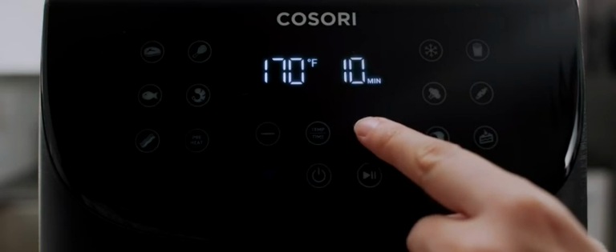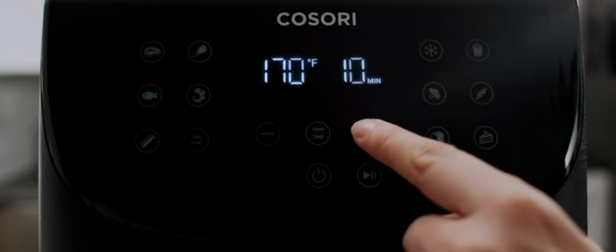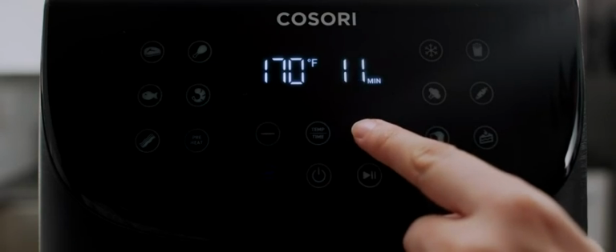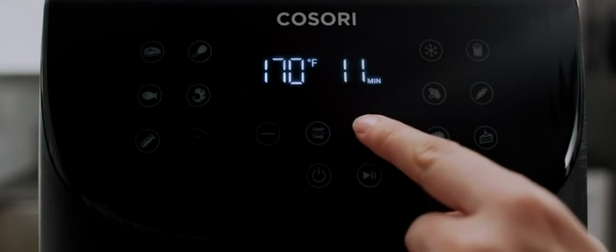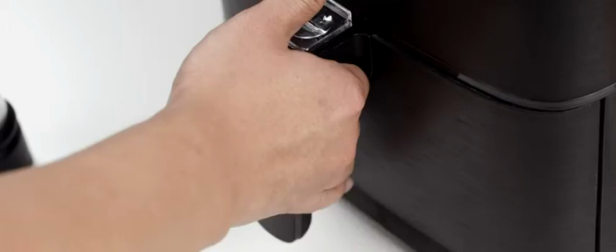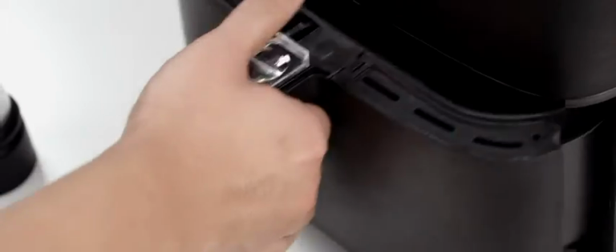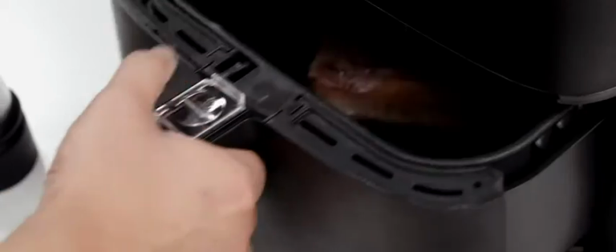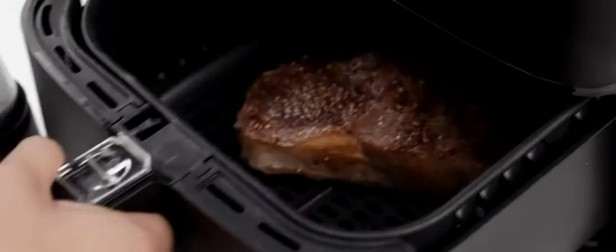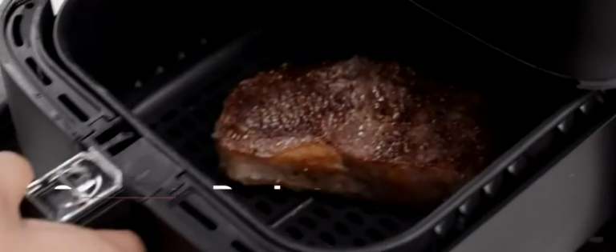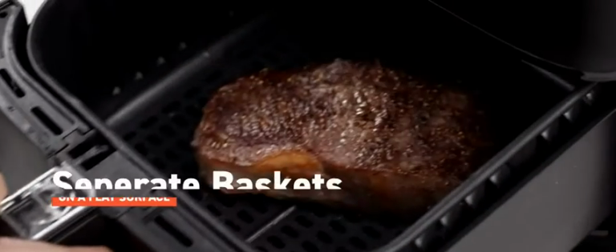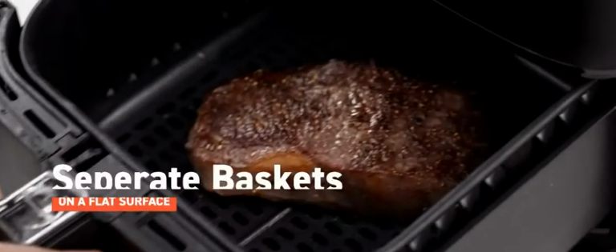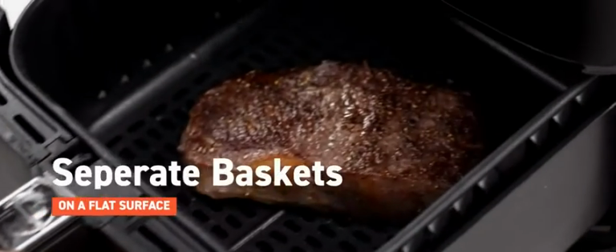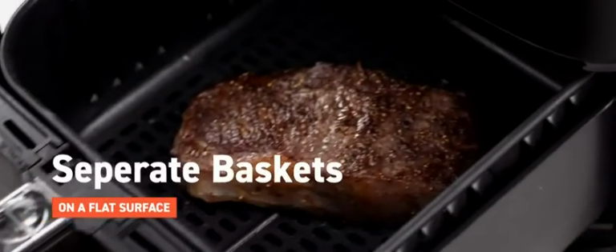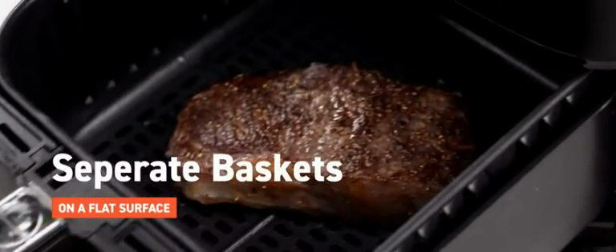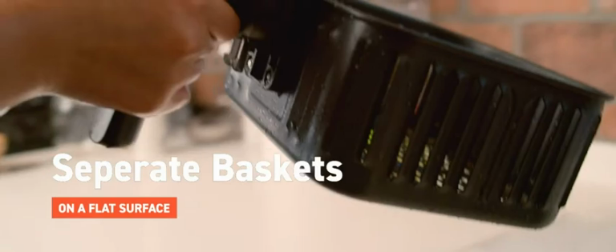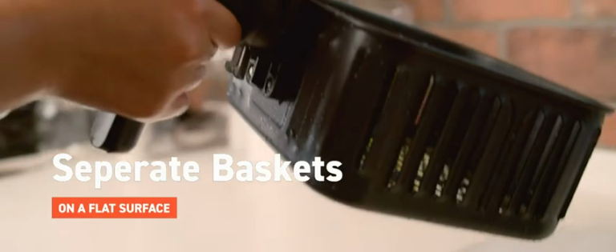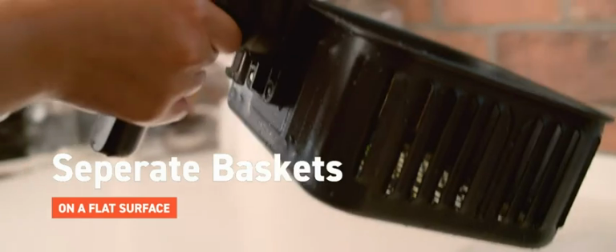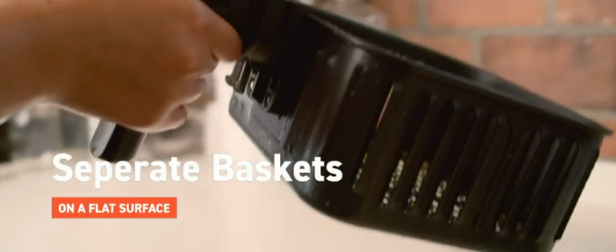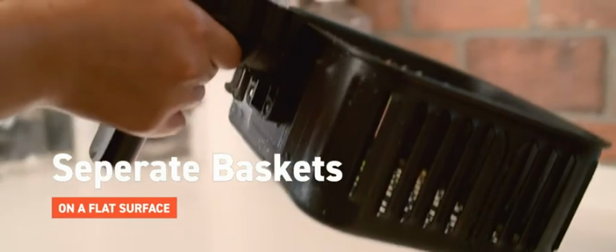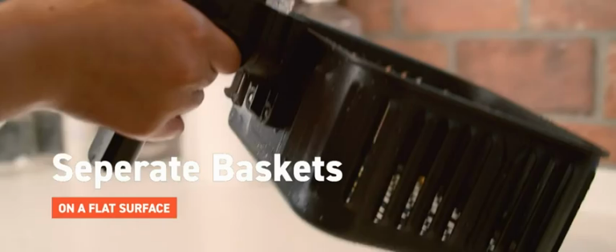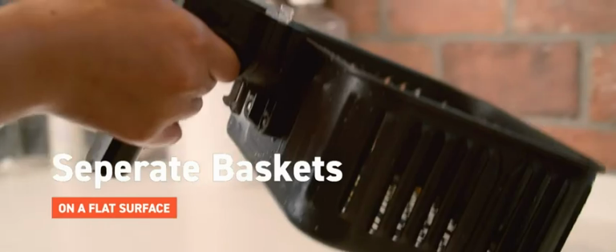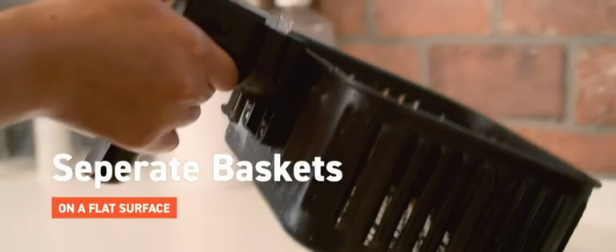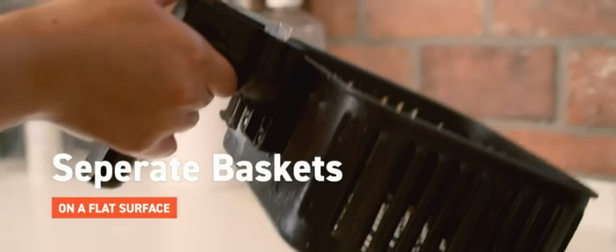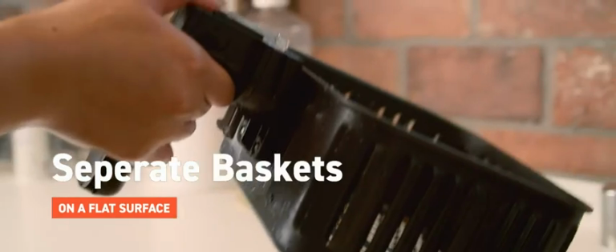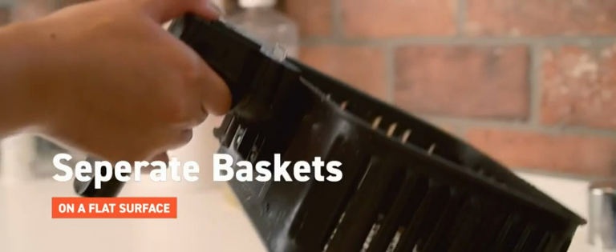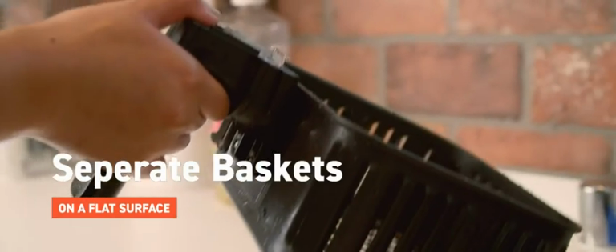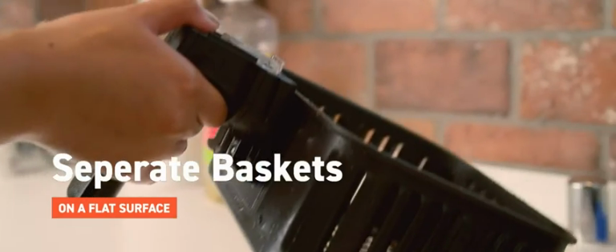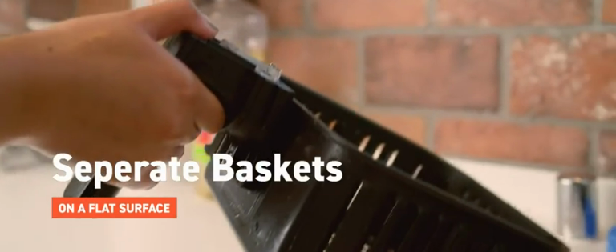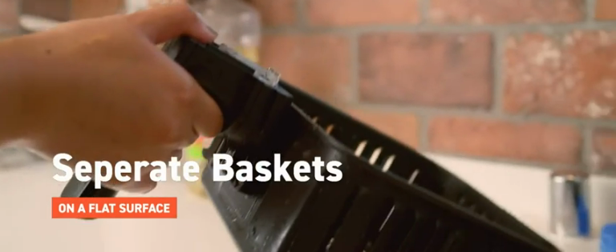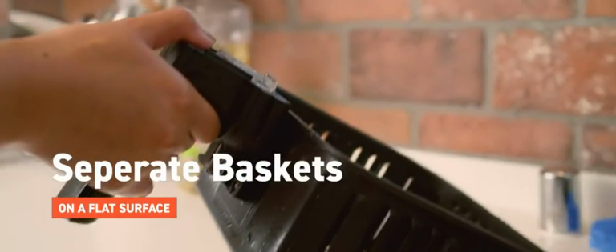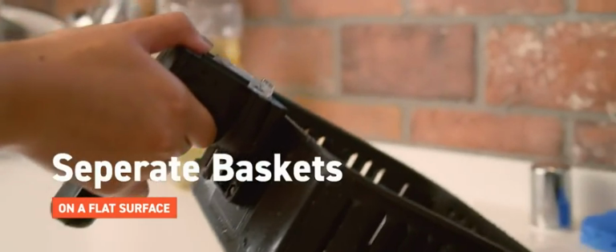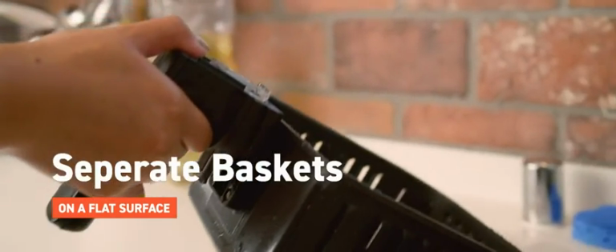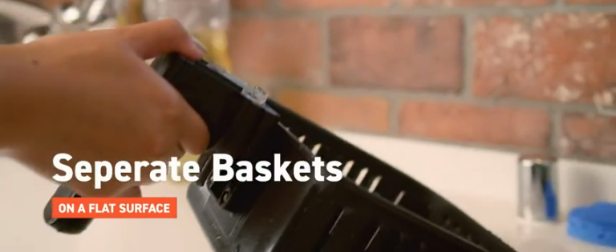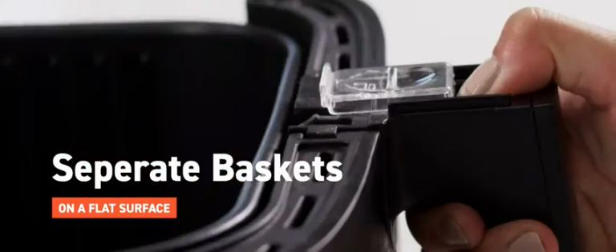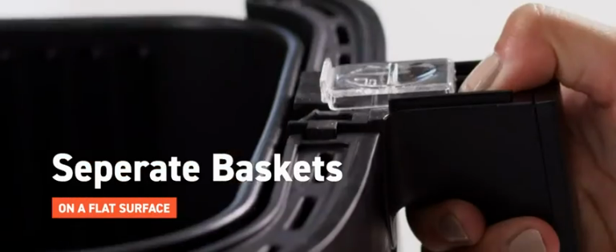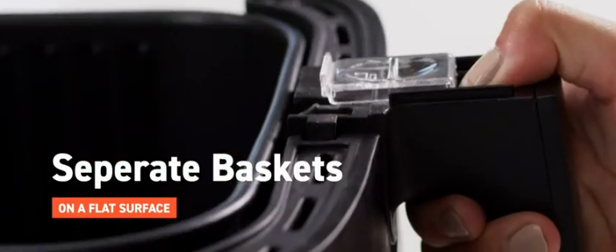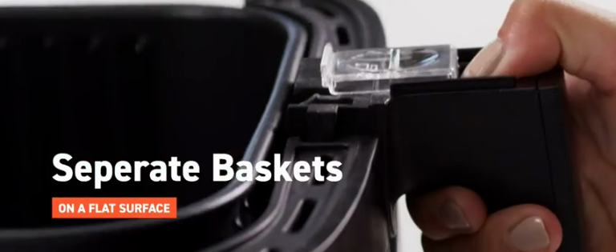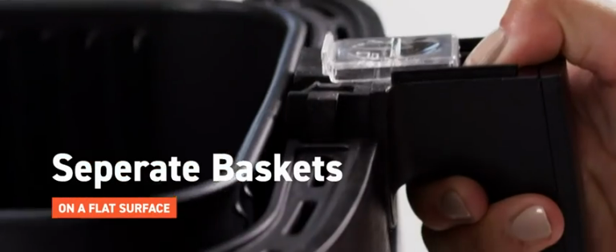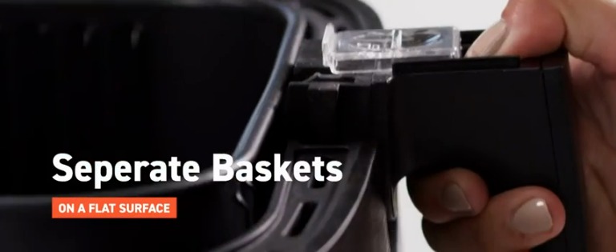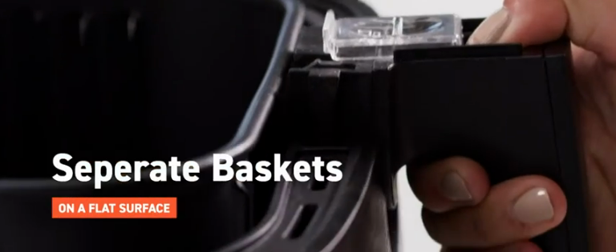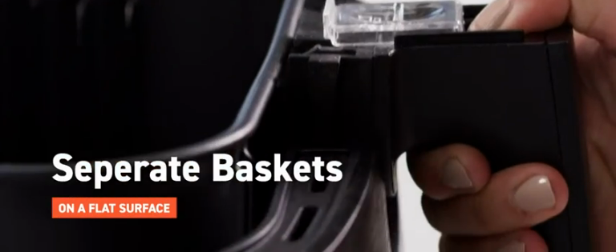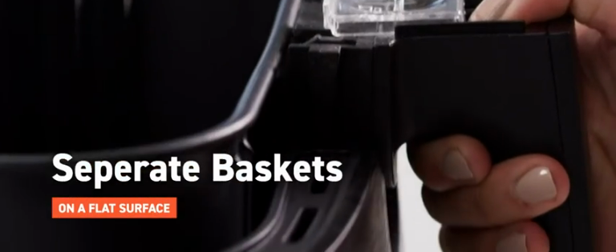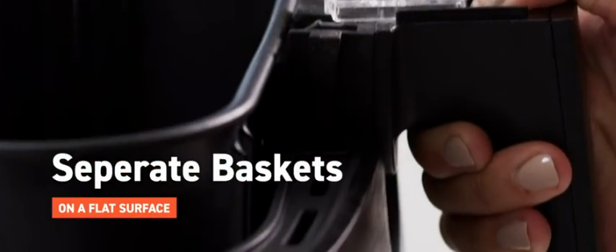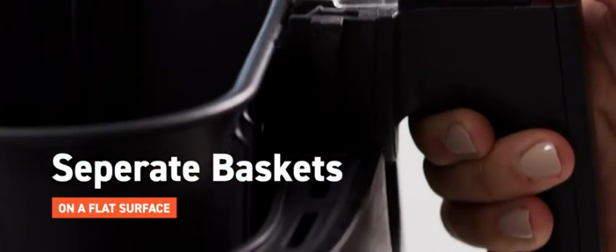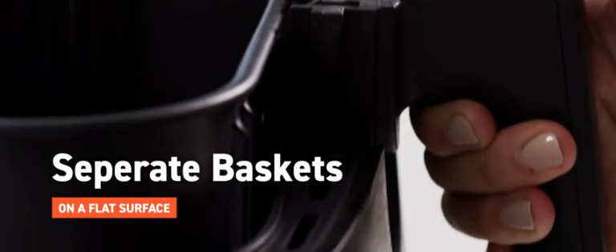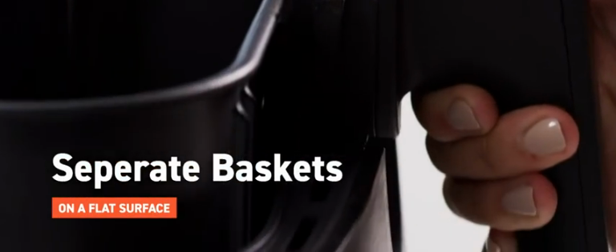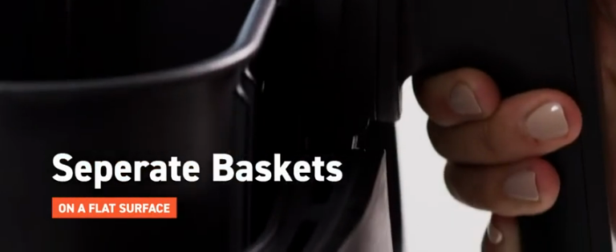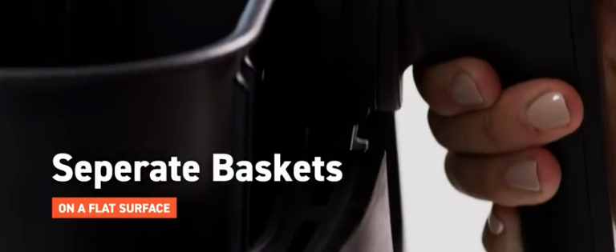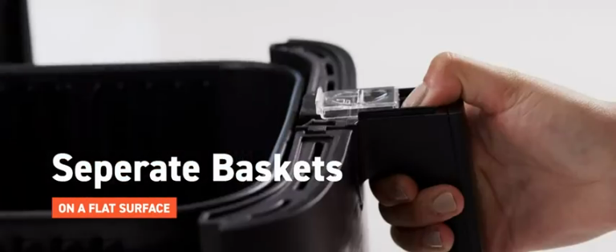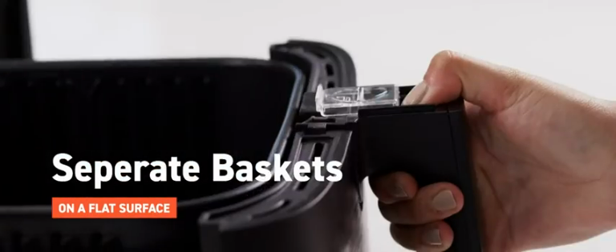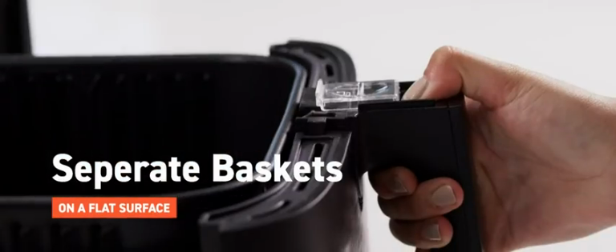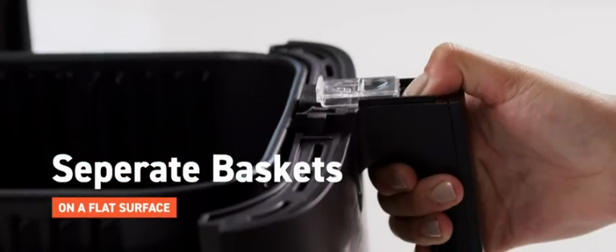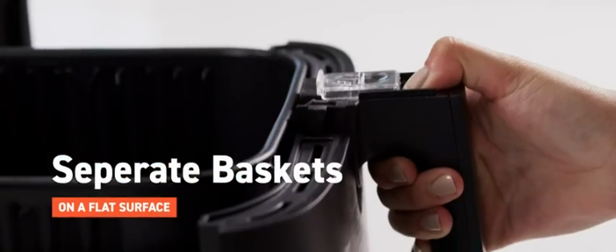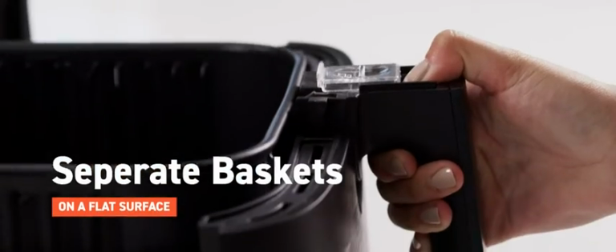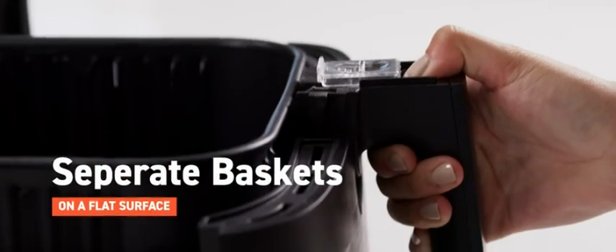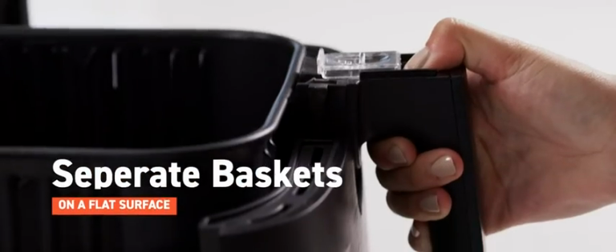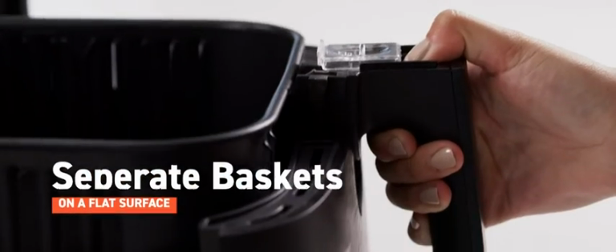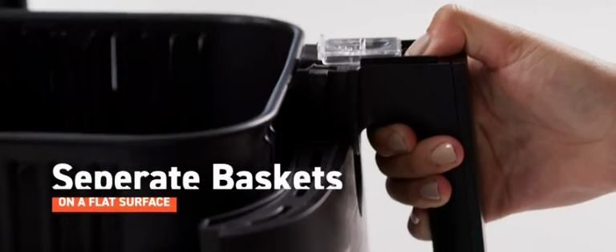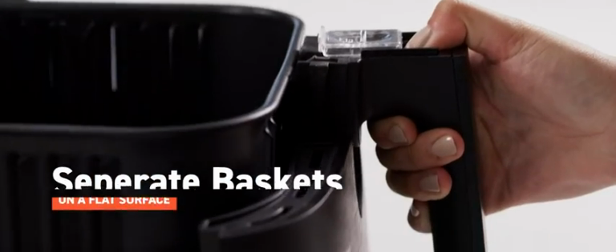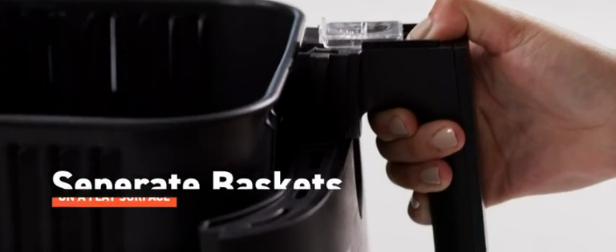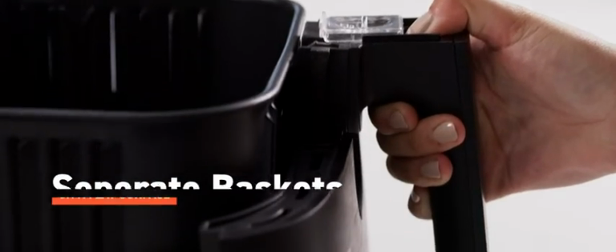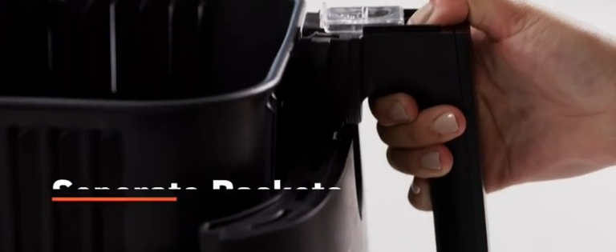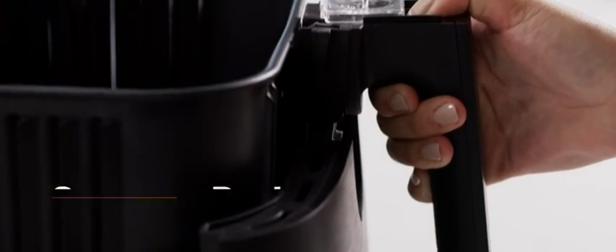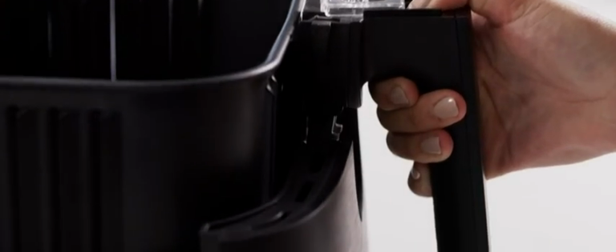To serve, carefully separate the baskets on a flat surface. Remember that pushing the button causes the outer basket to drop.